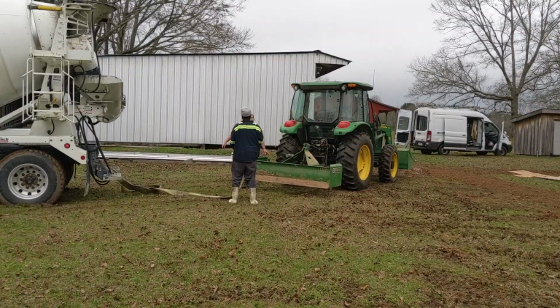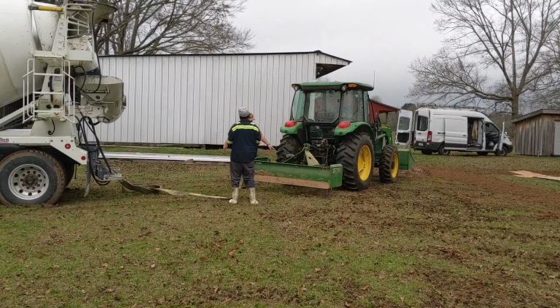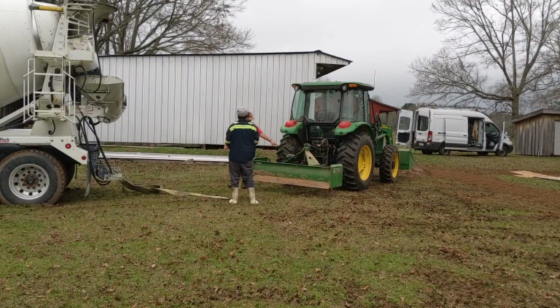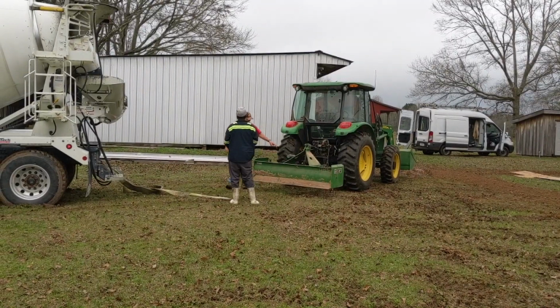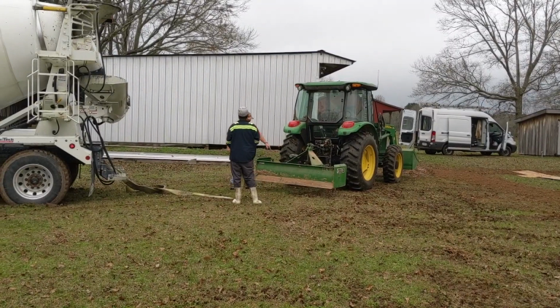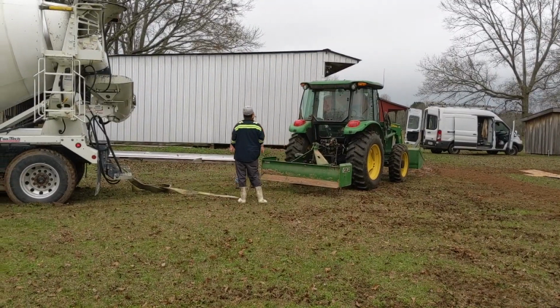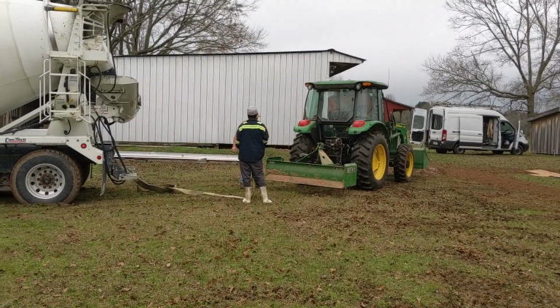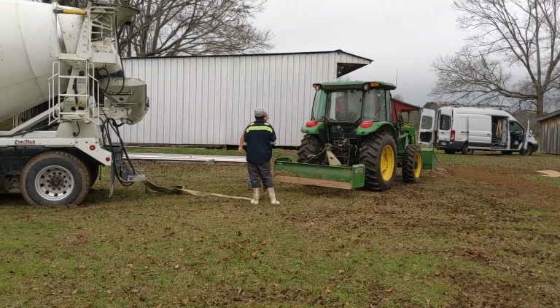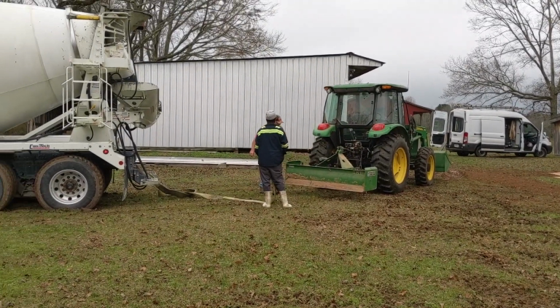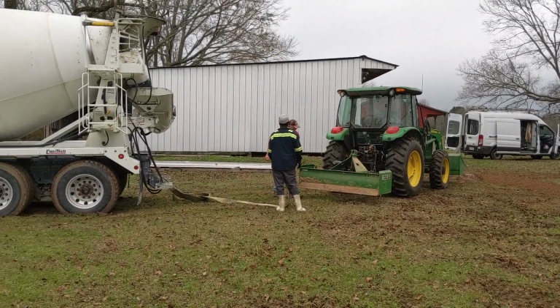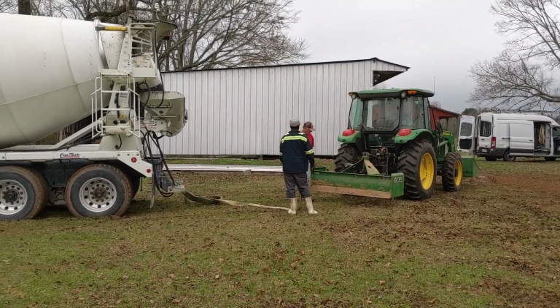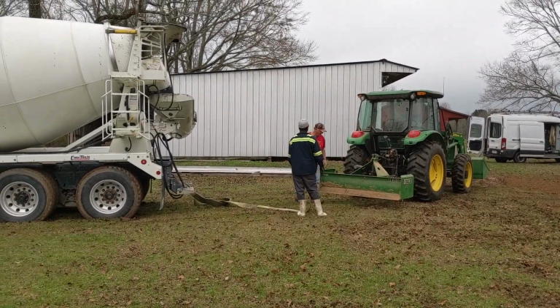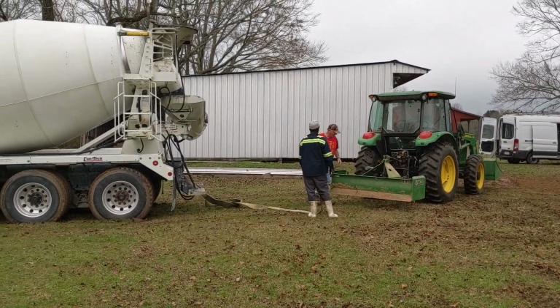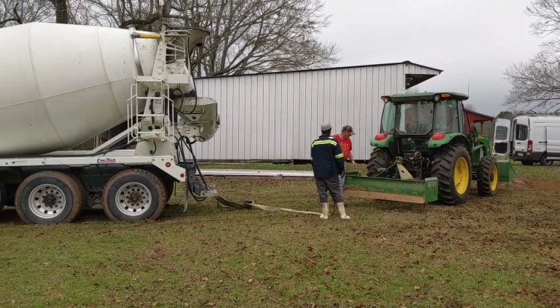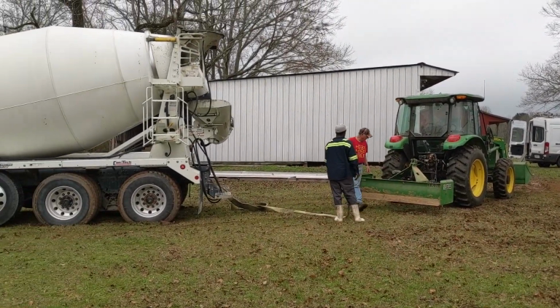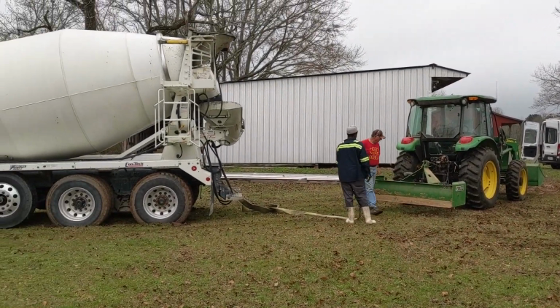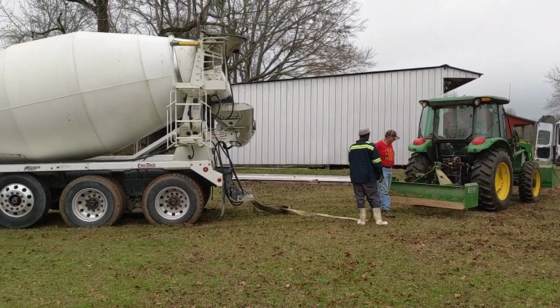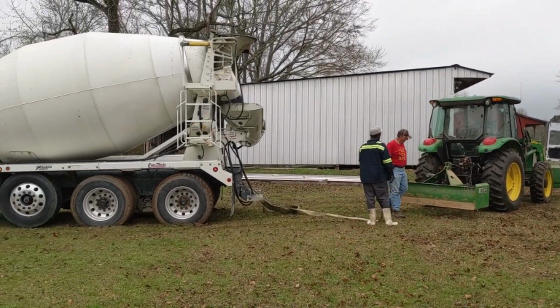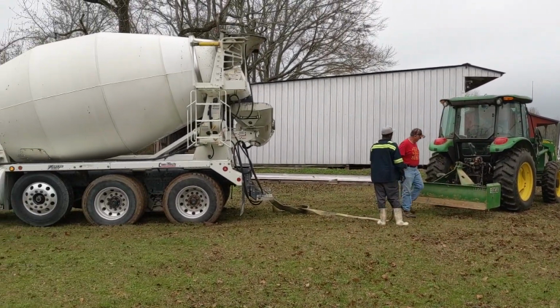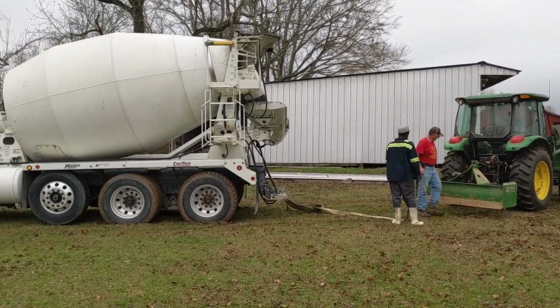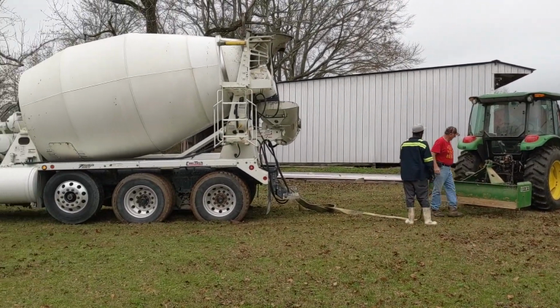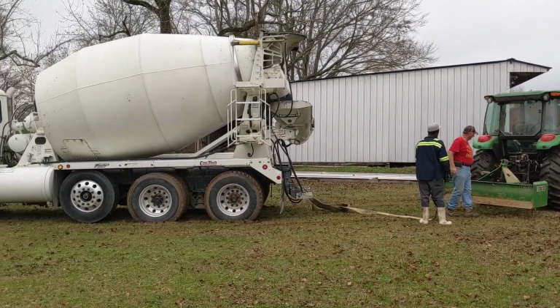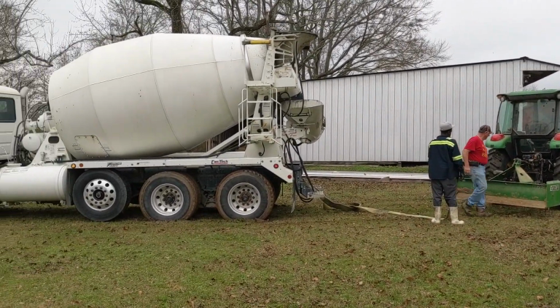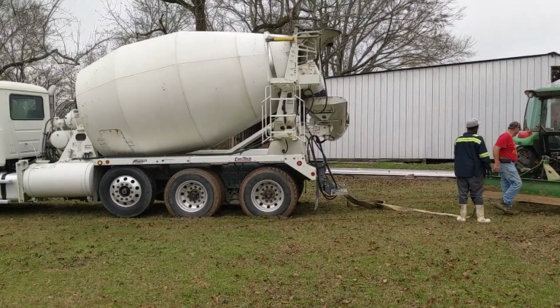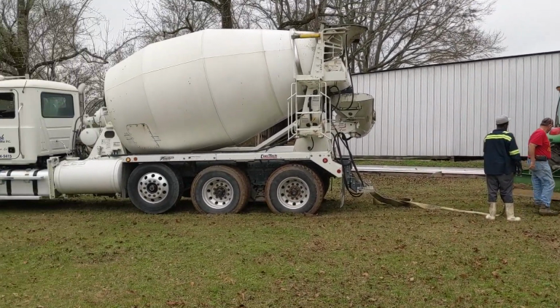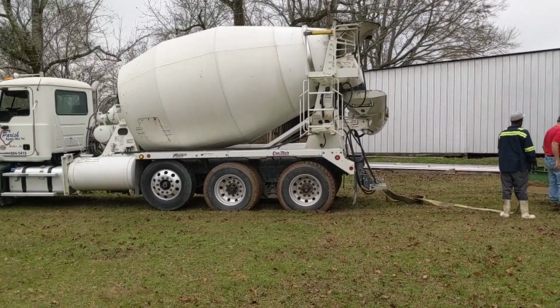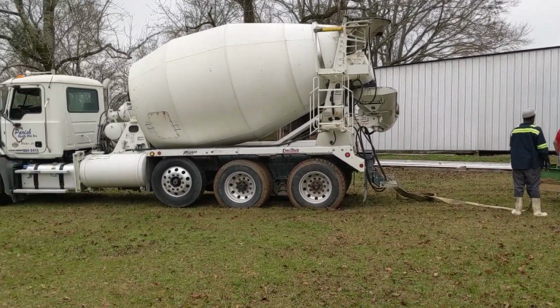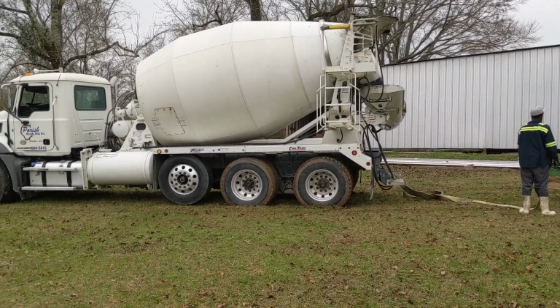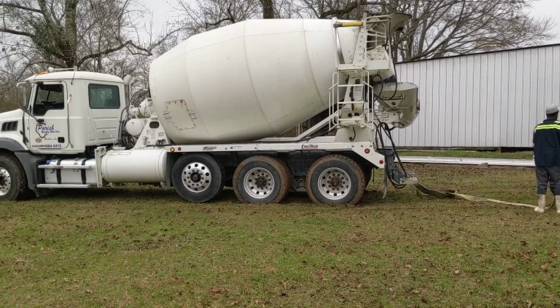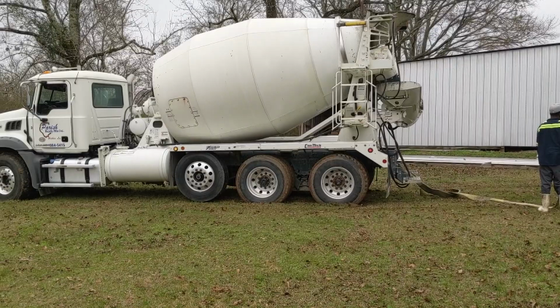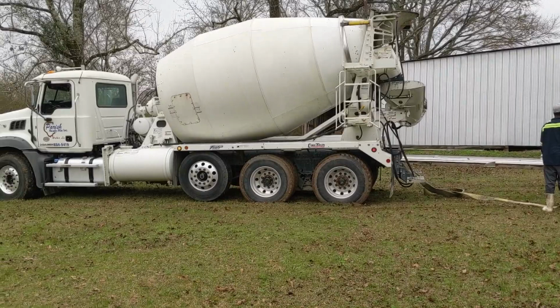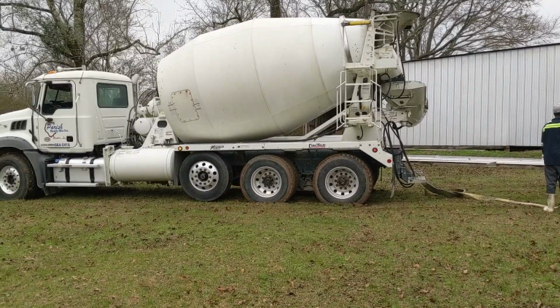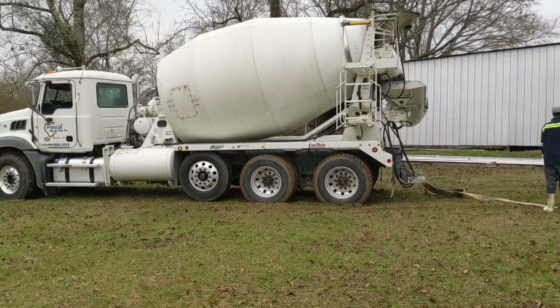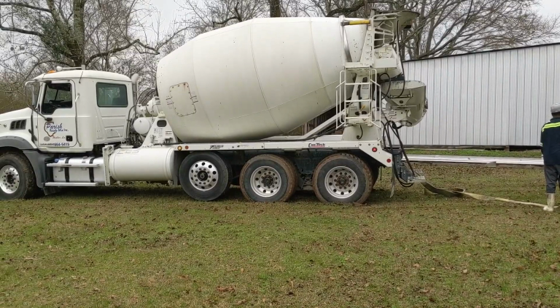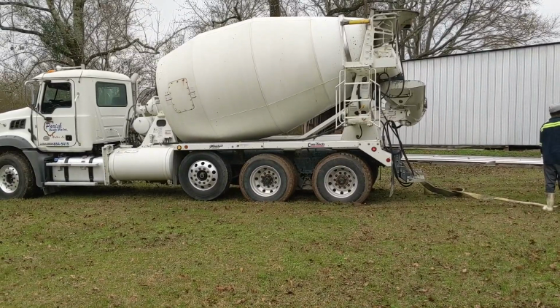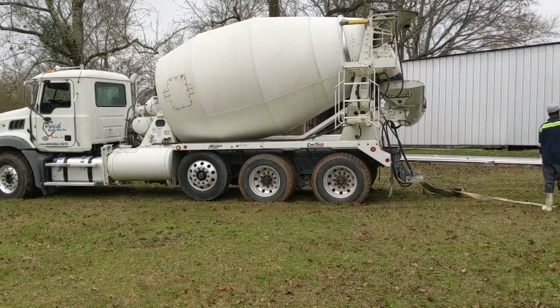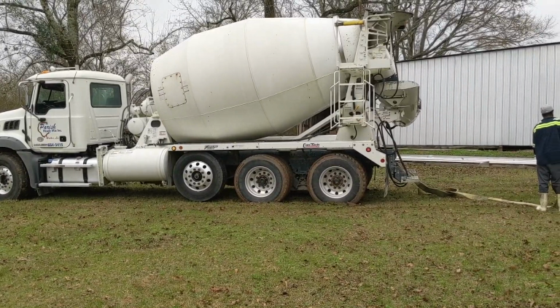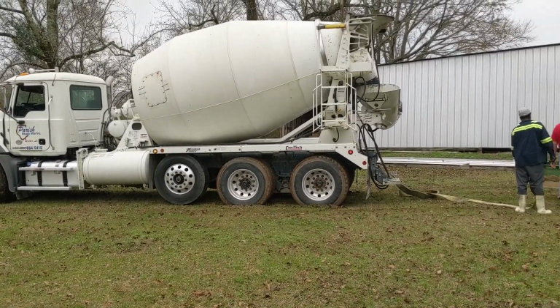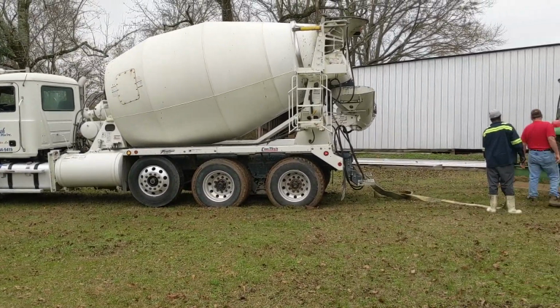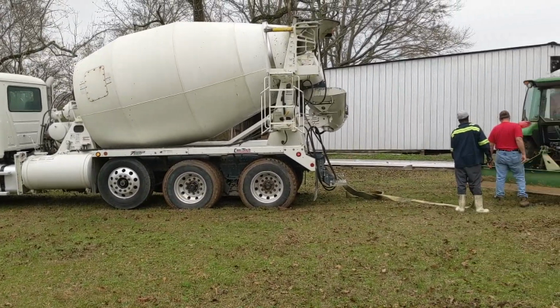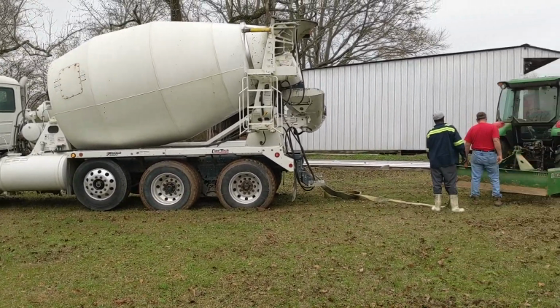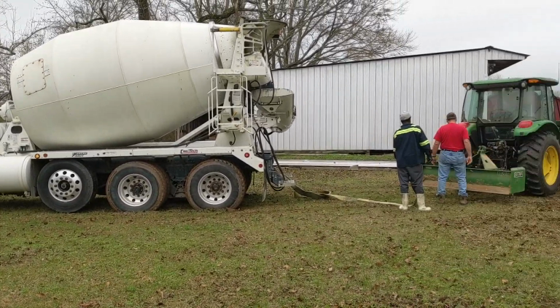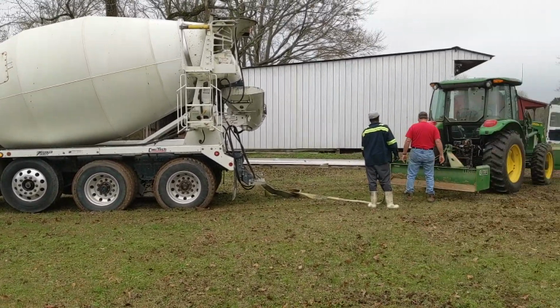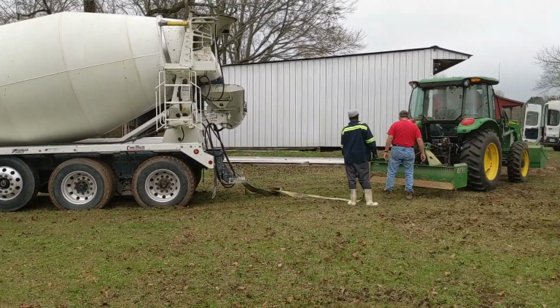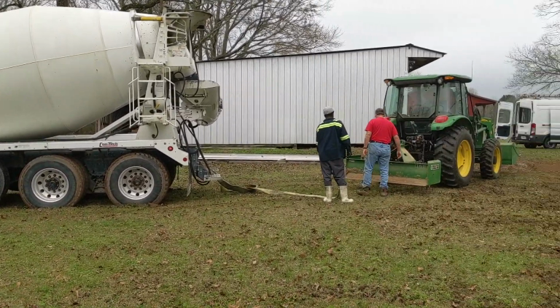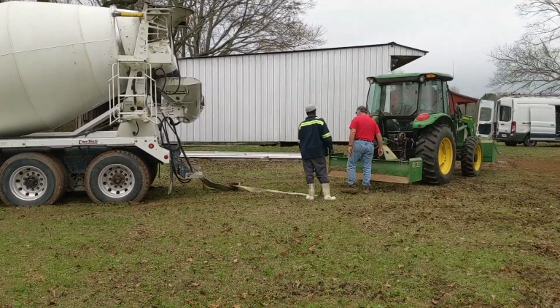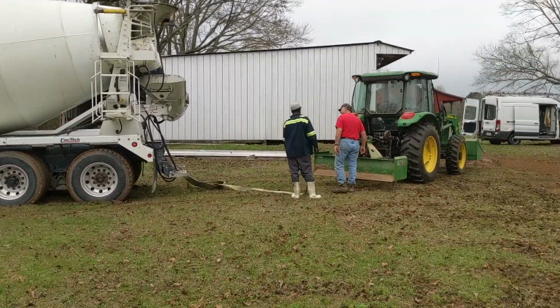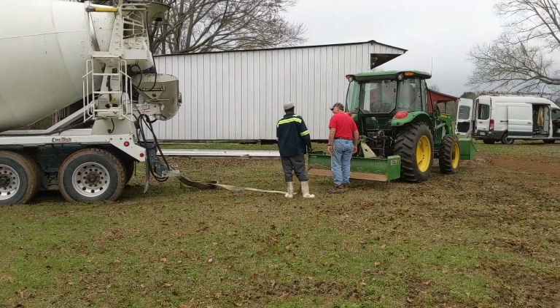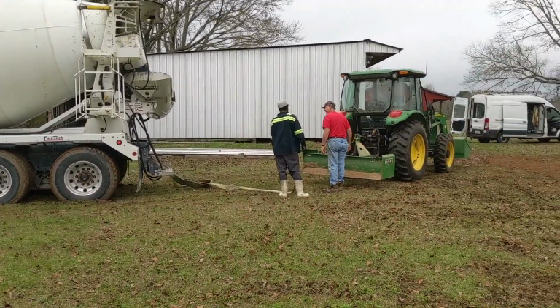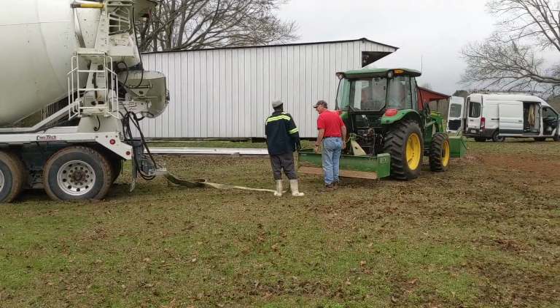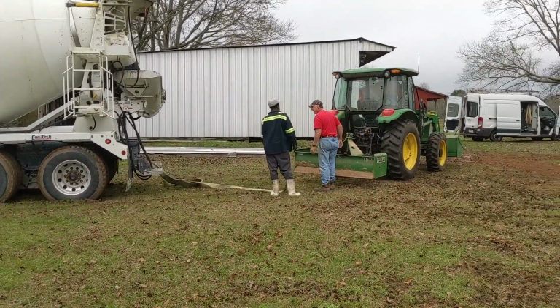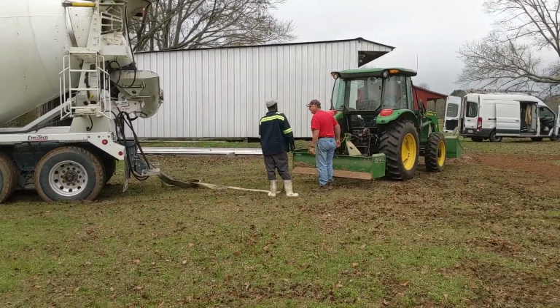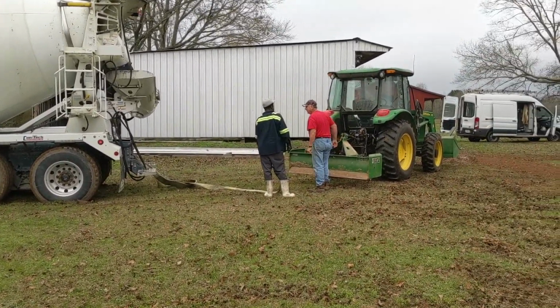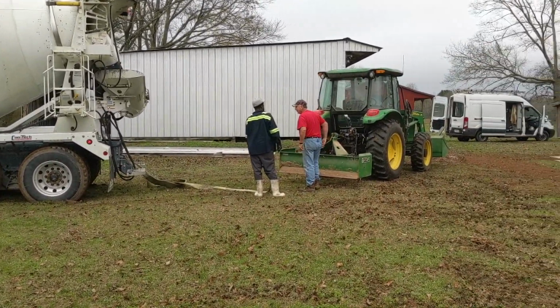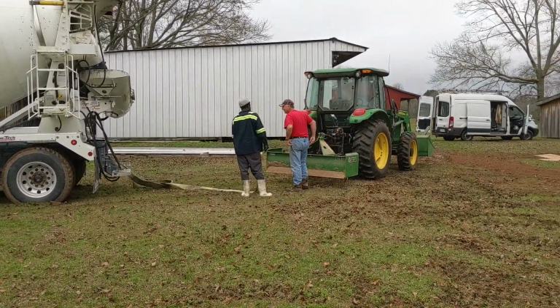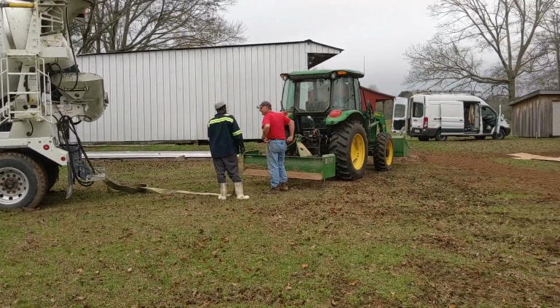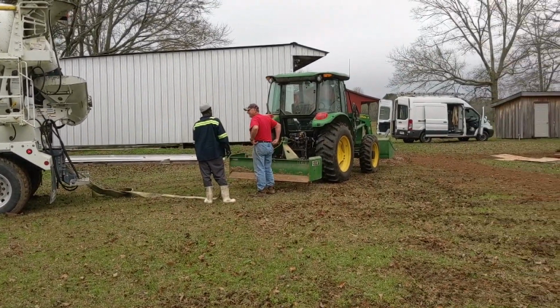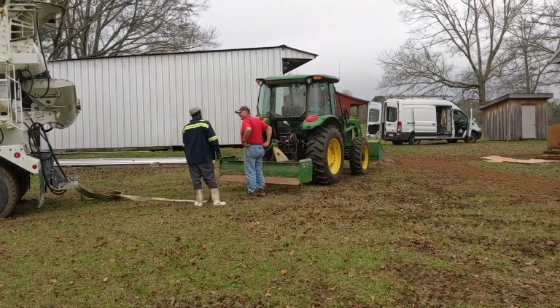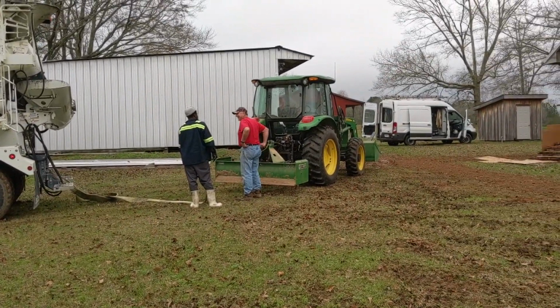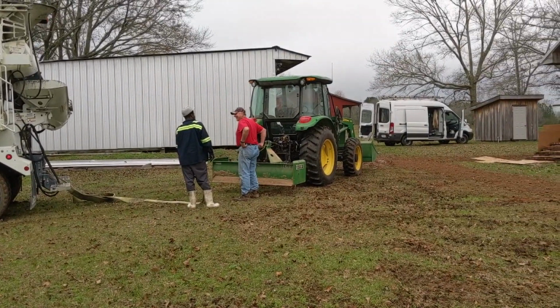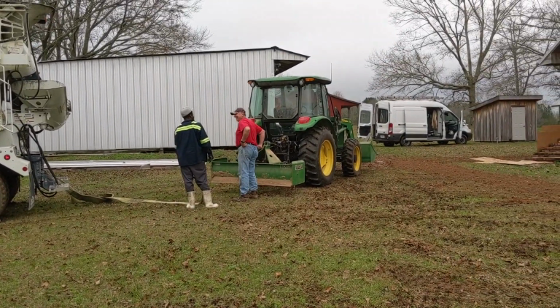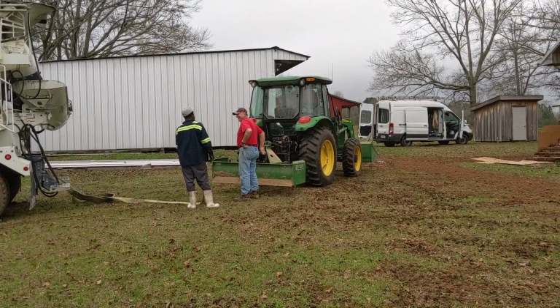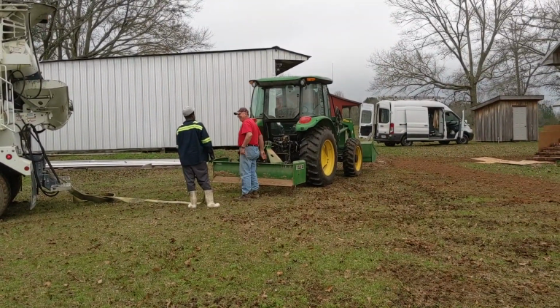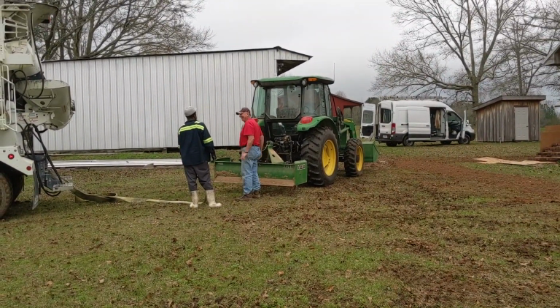We needed a little excitement. It's been raining like crazy down here. We got the truck stuck. We're going to regroup.